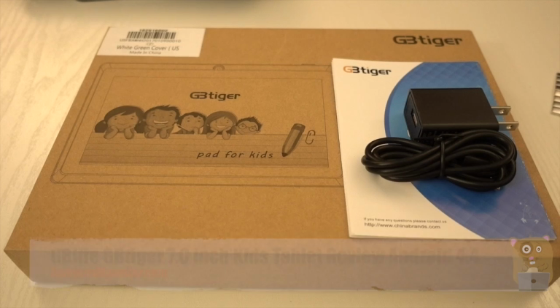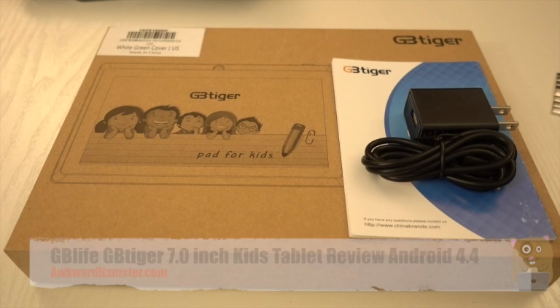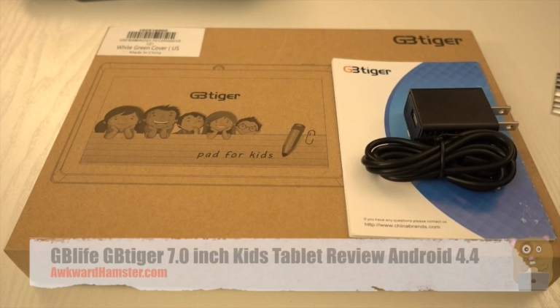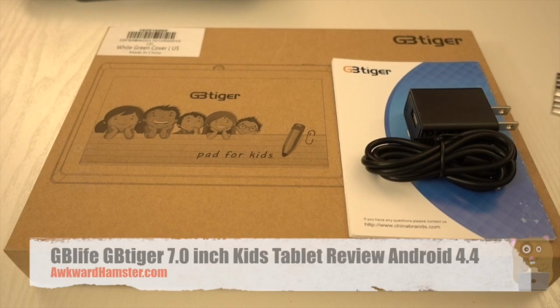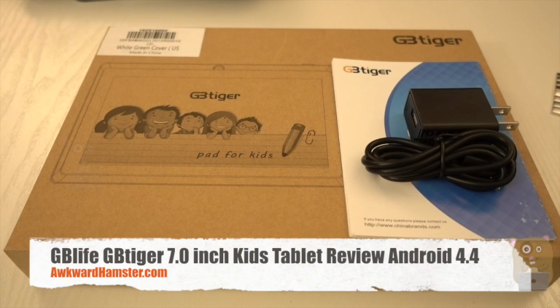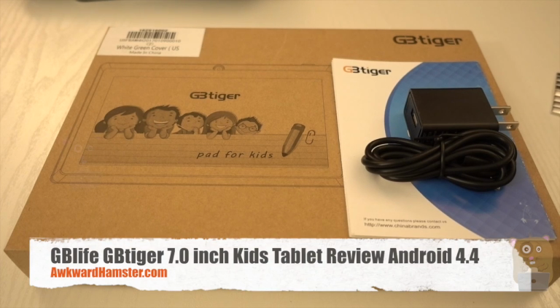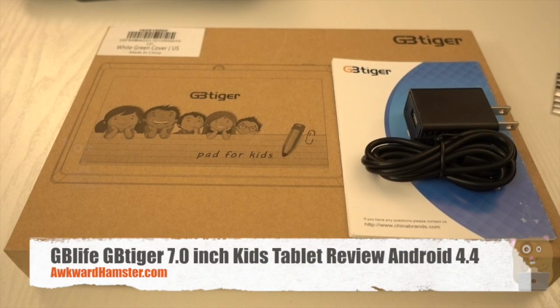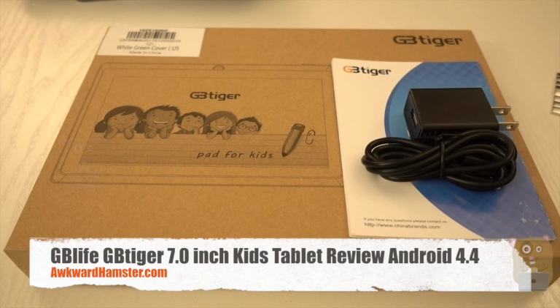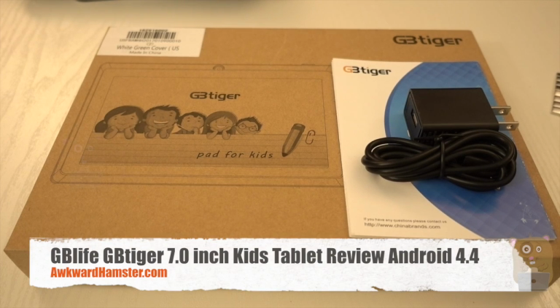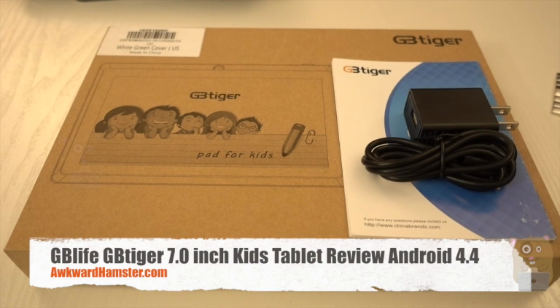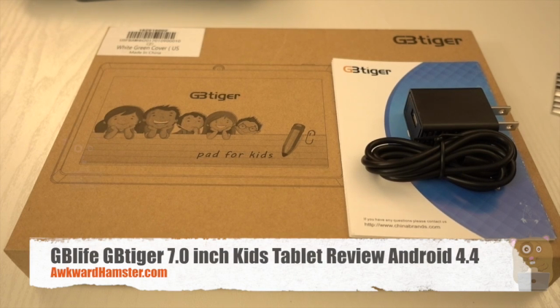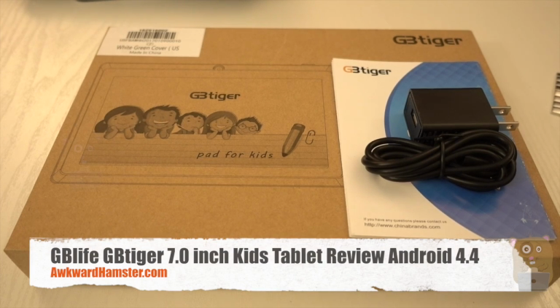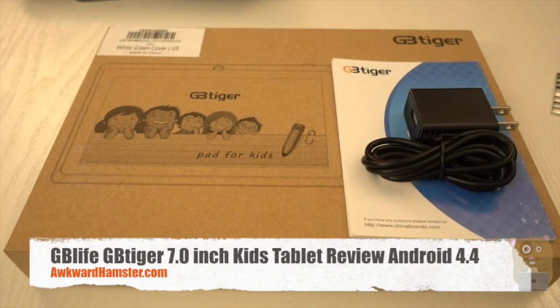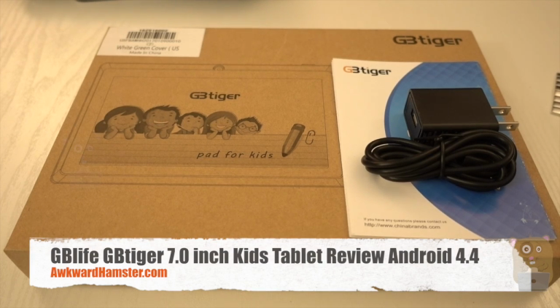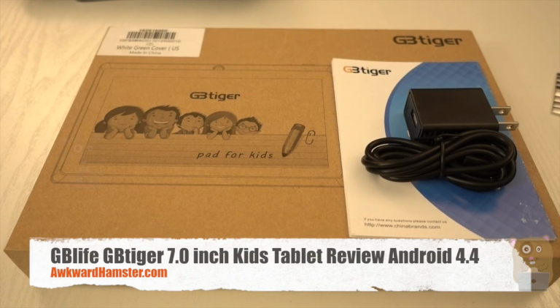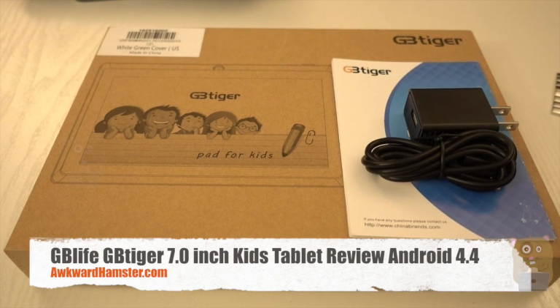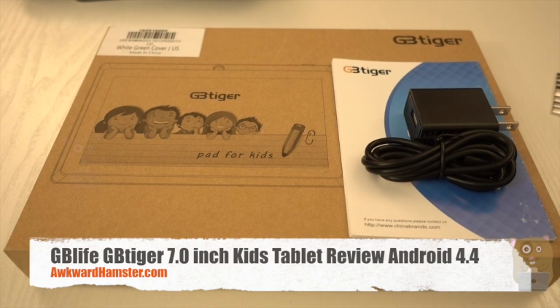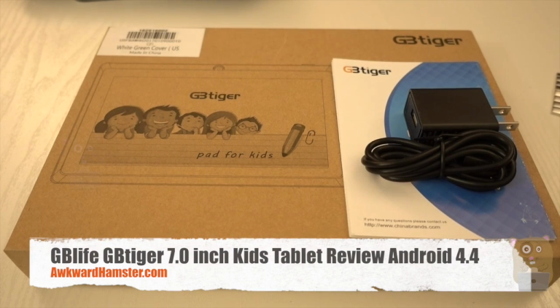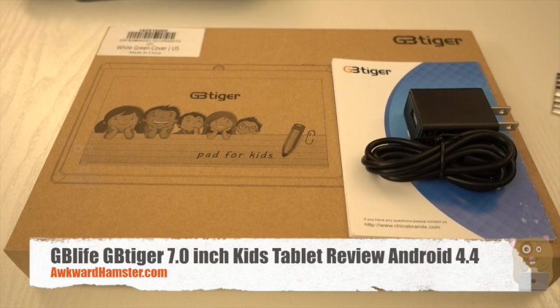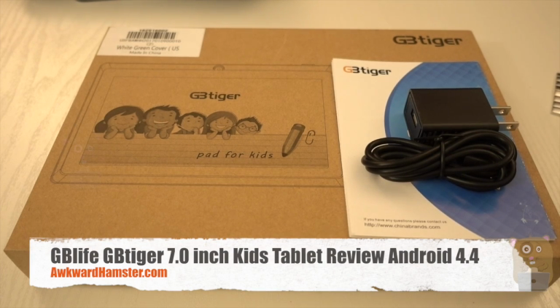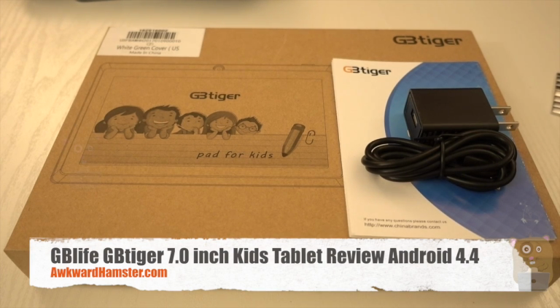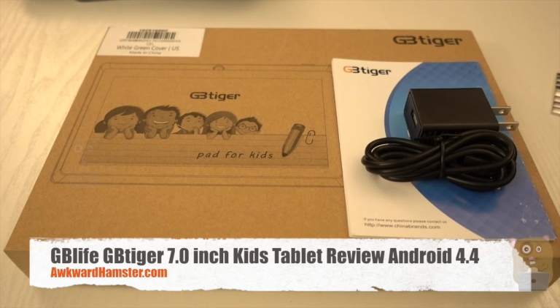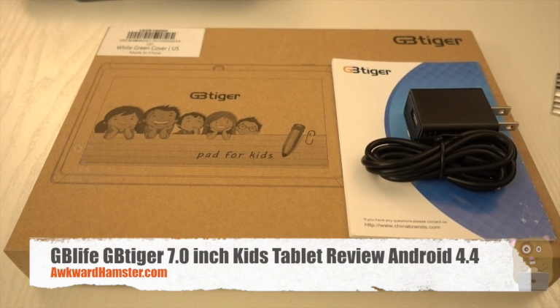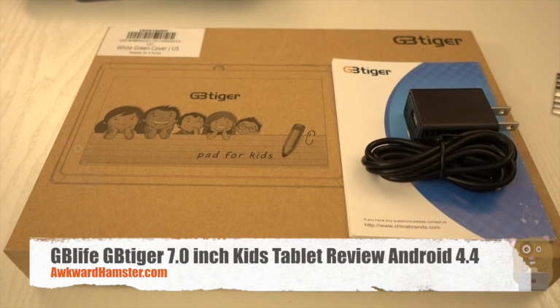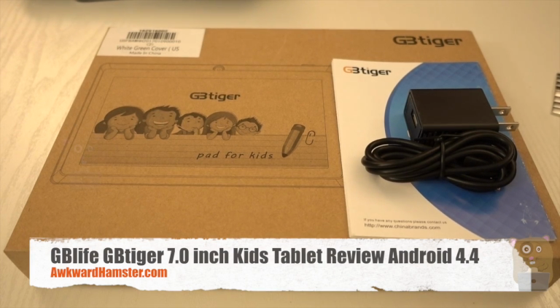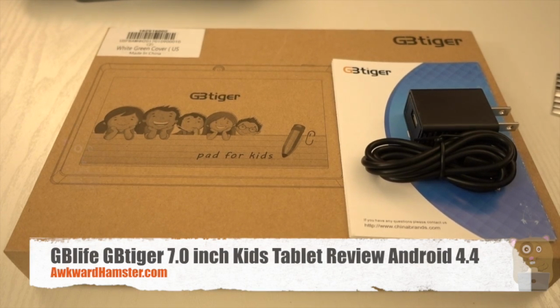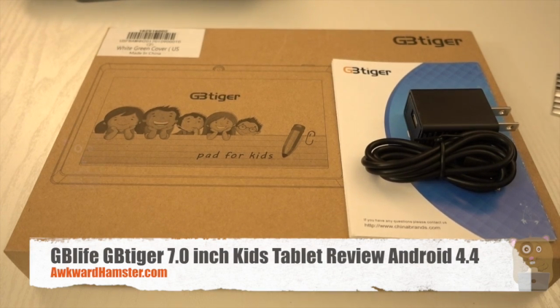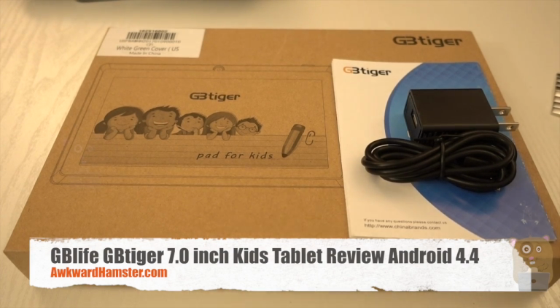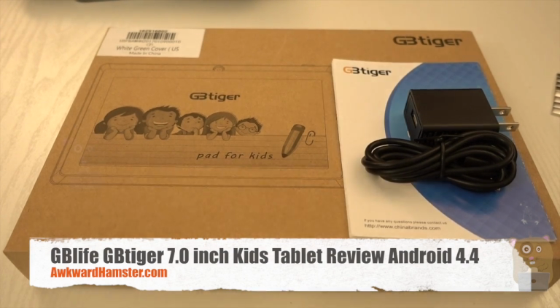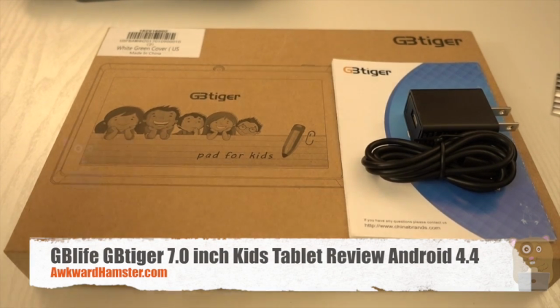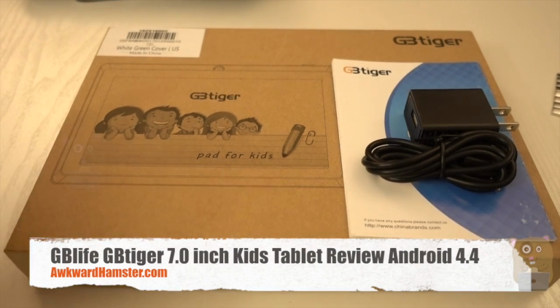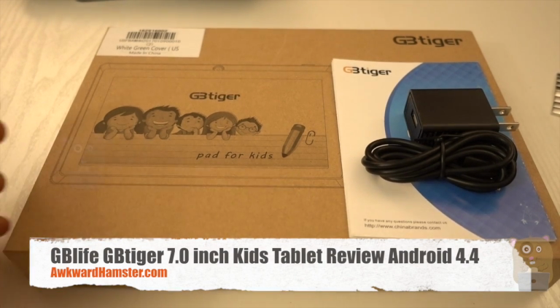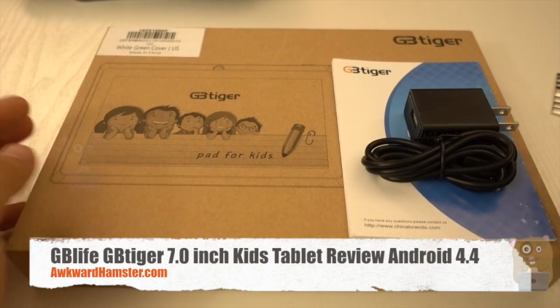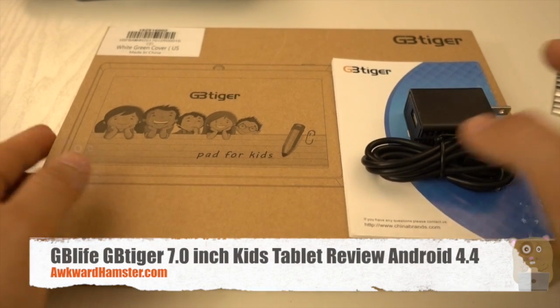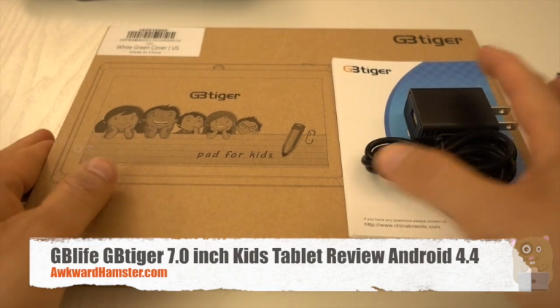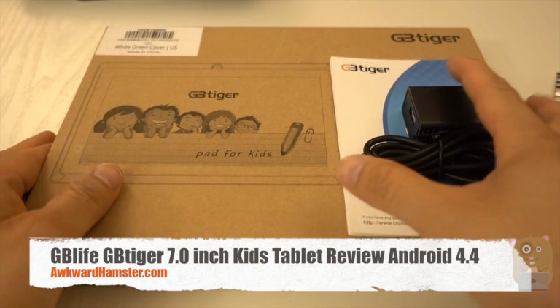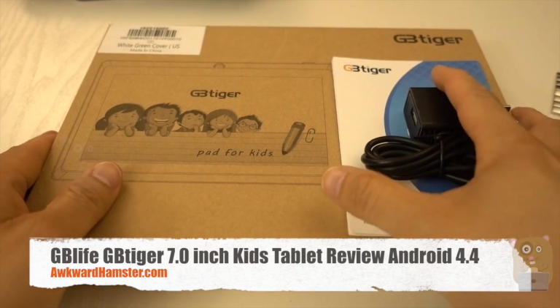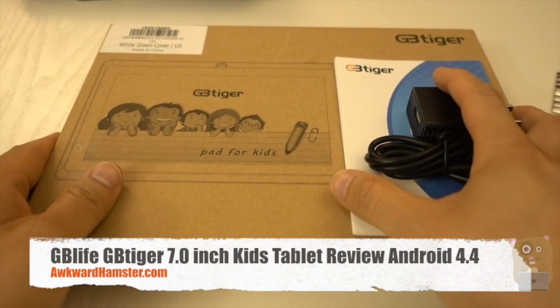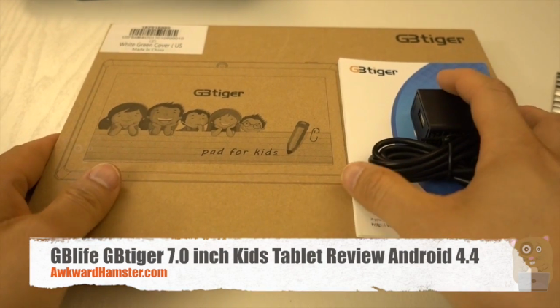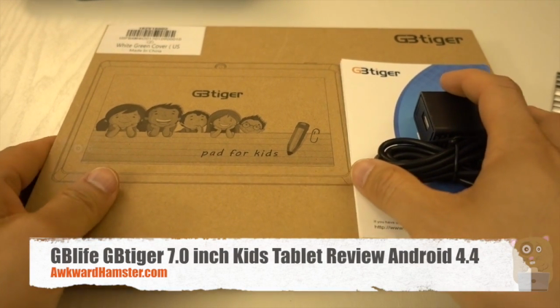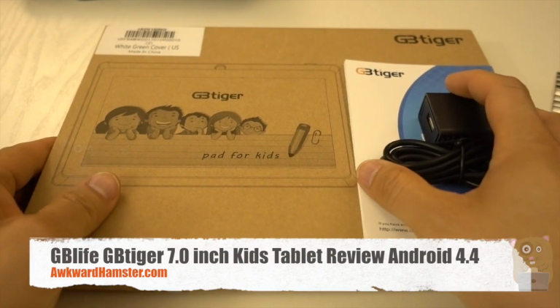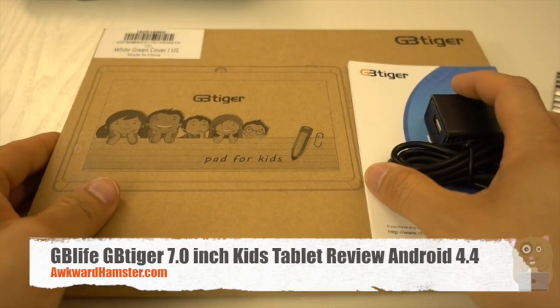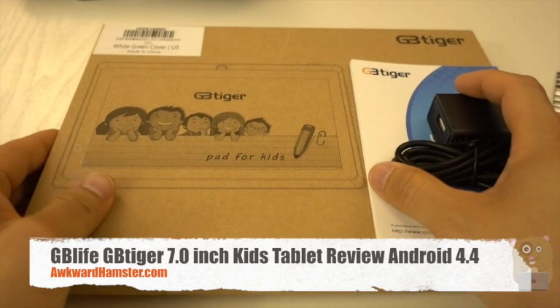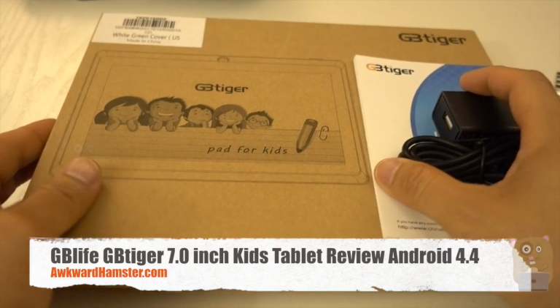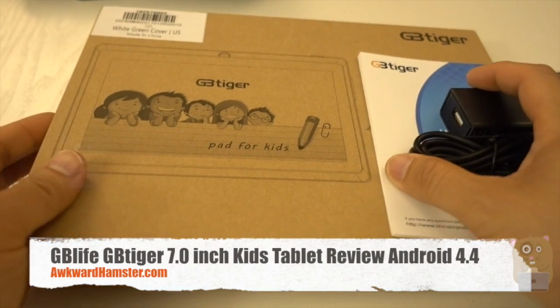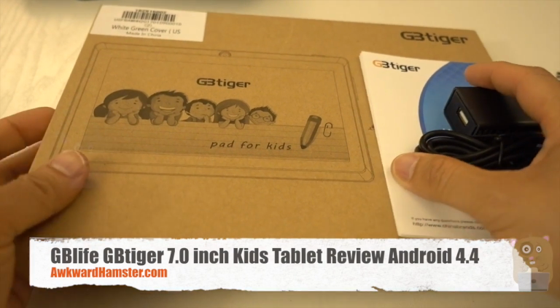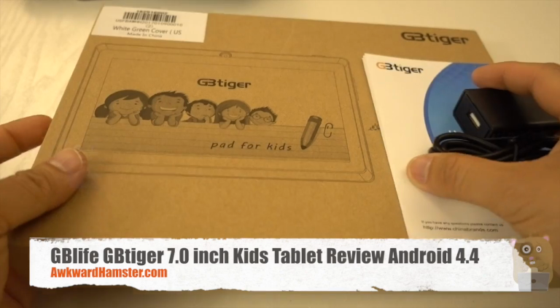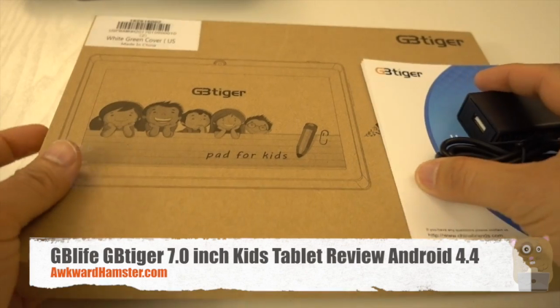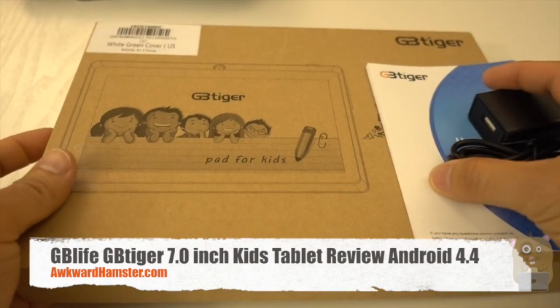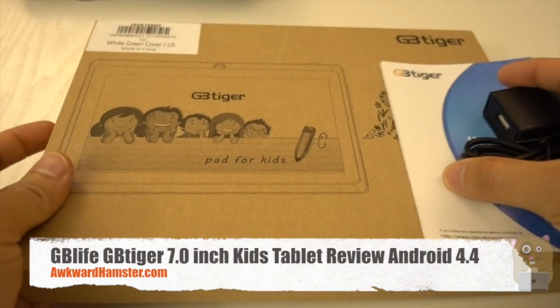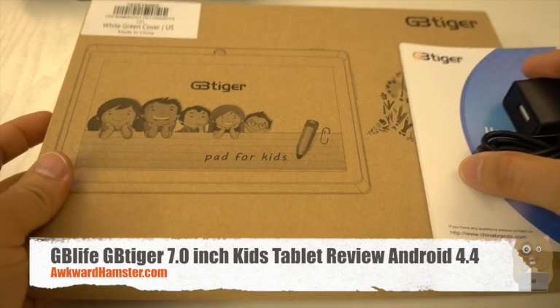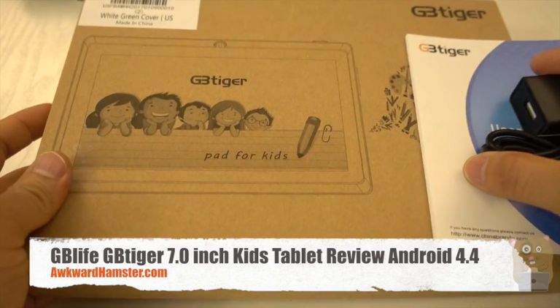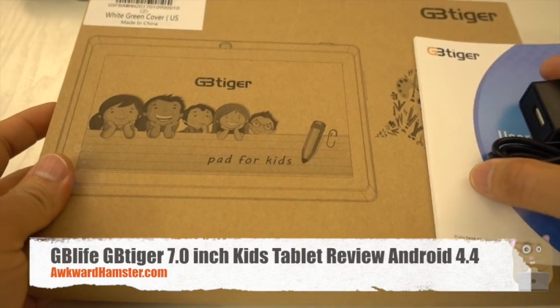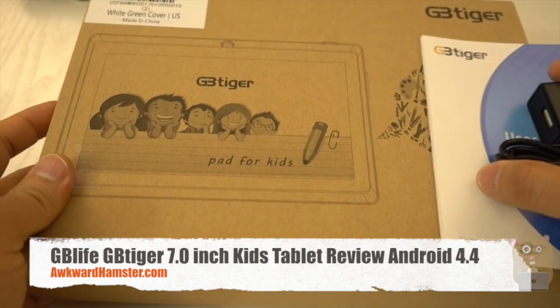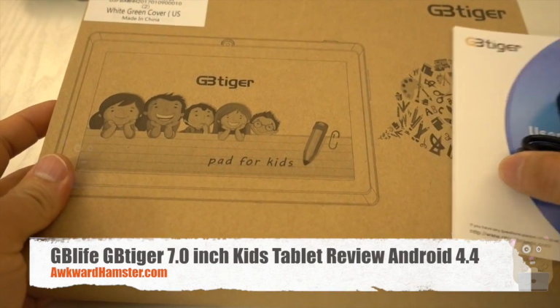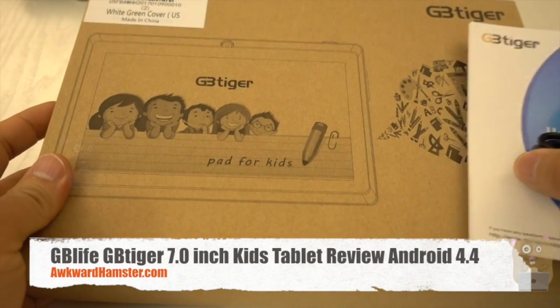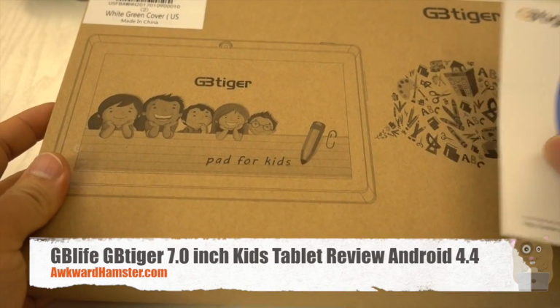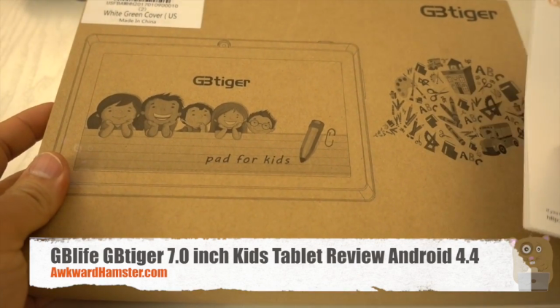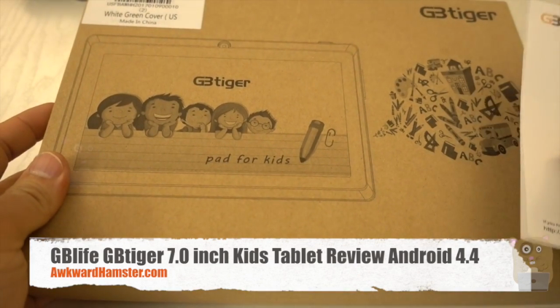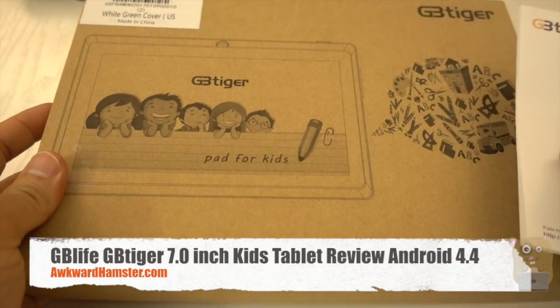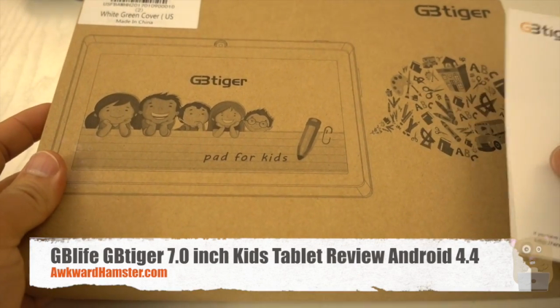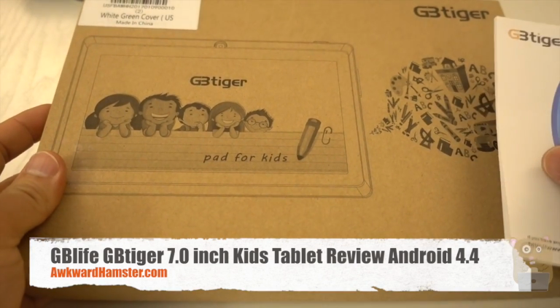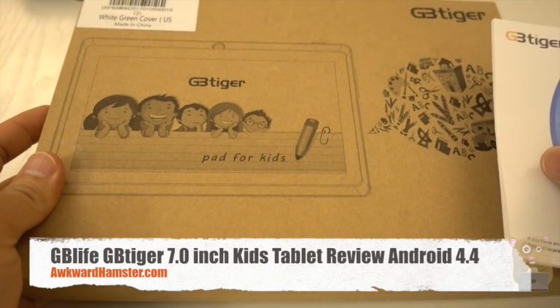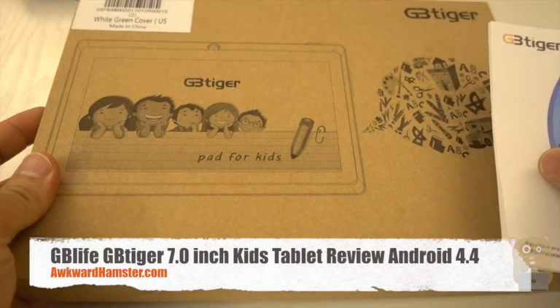Hi, welcome to the Hamster. Today I'll be reviewing this GB Tiger tablet for kids. I paid about $60 for this off Amazon.